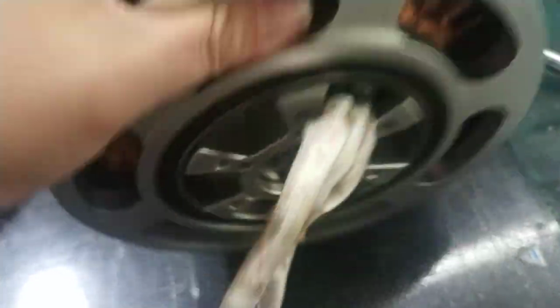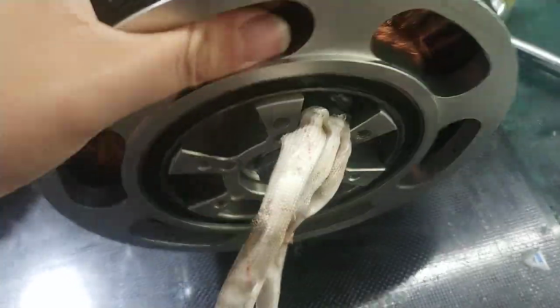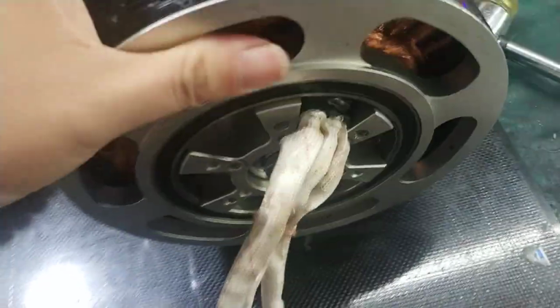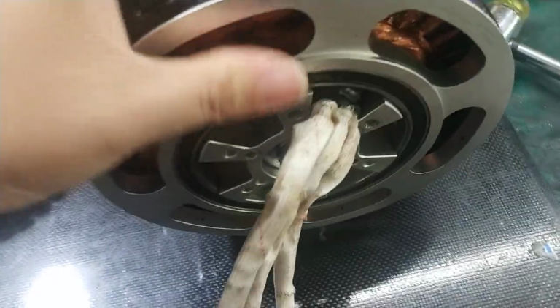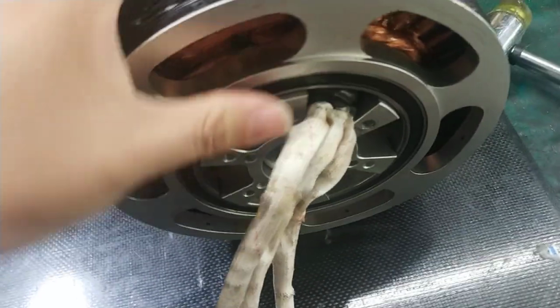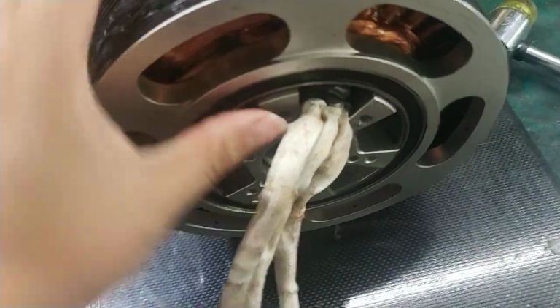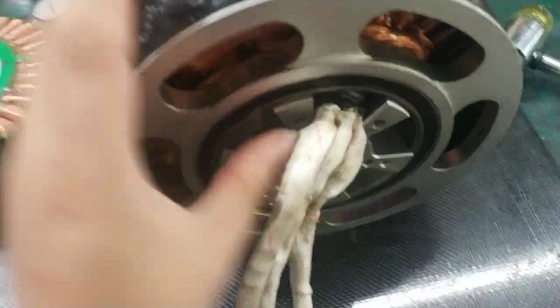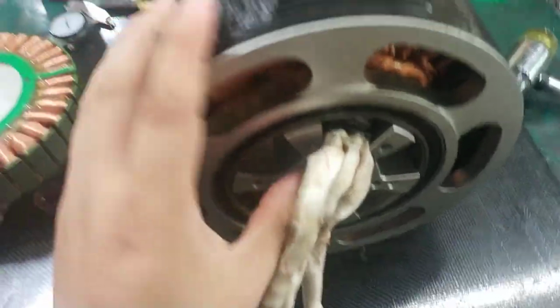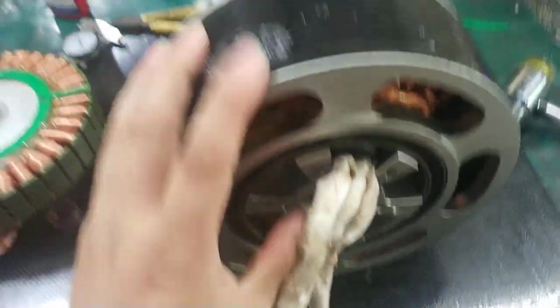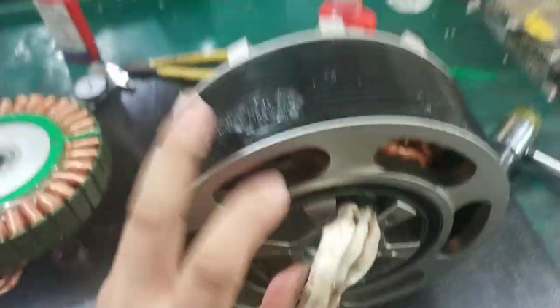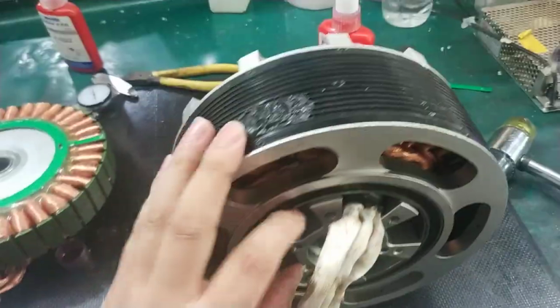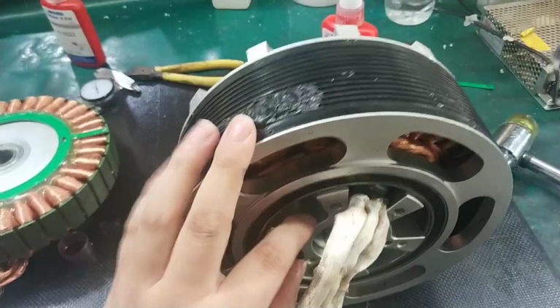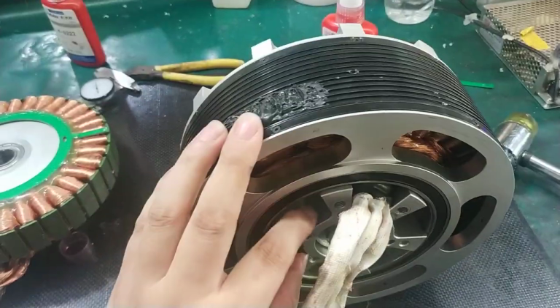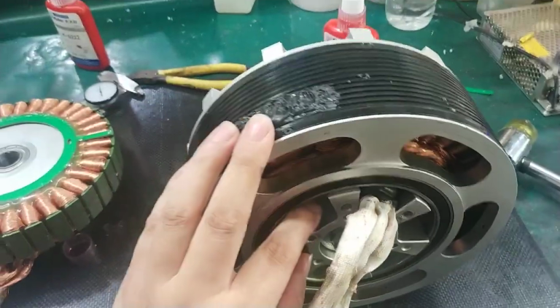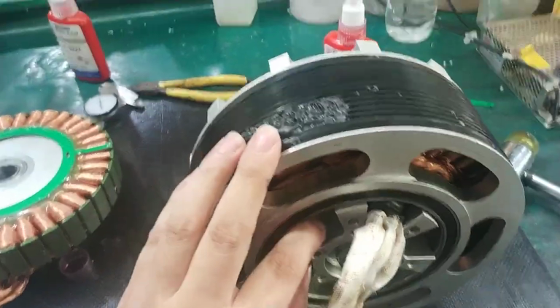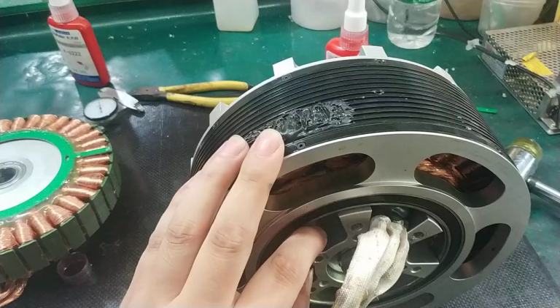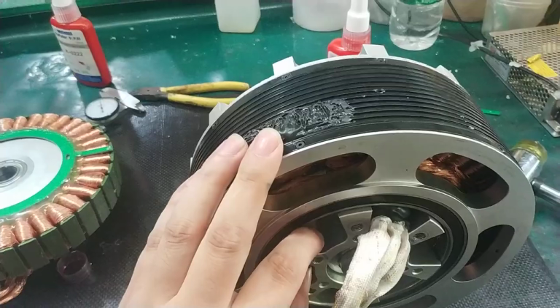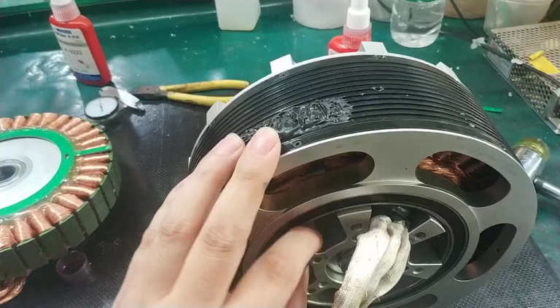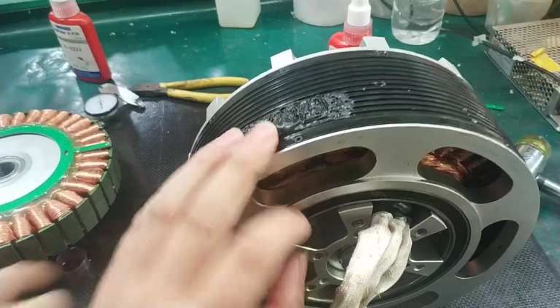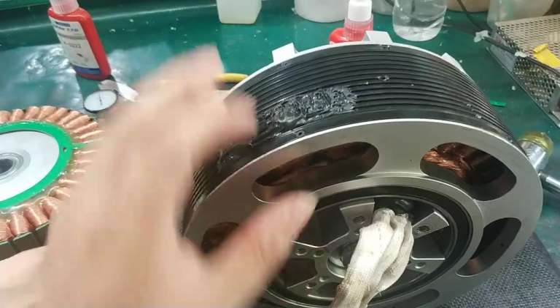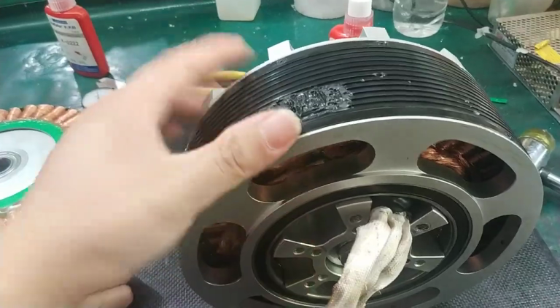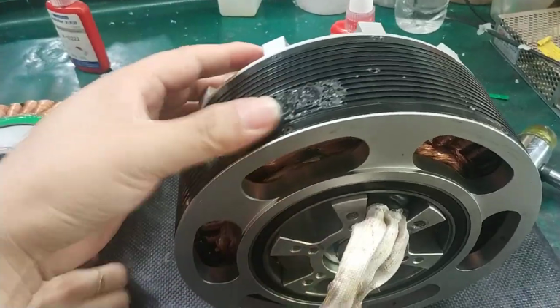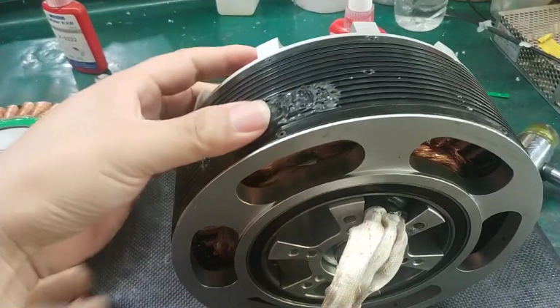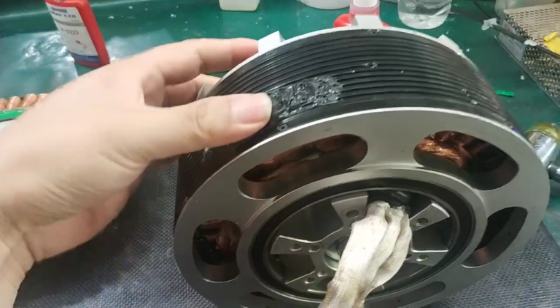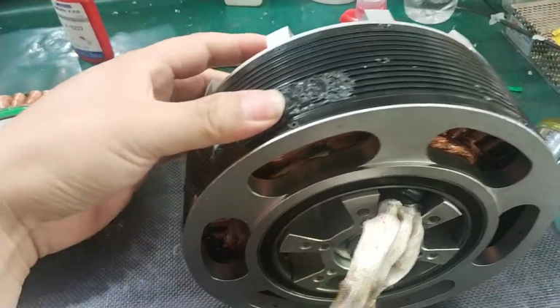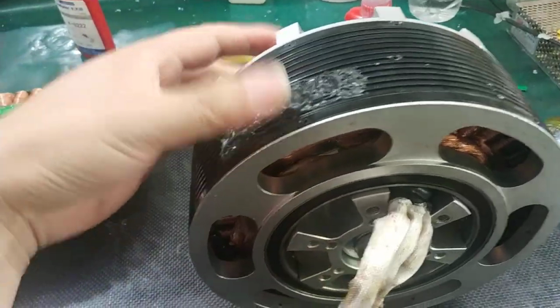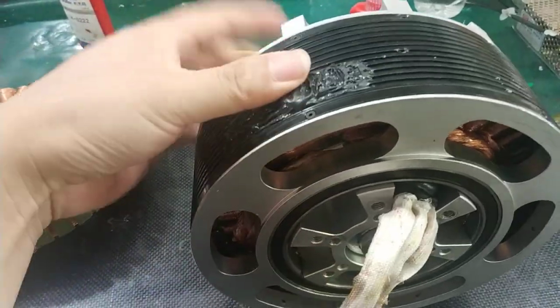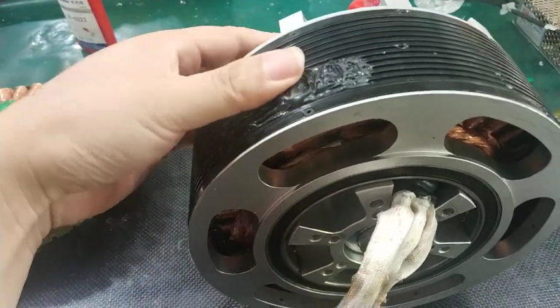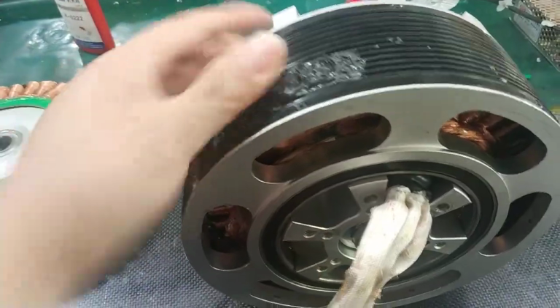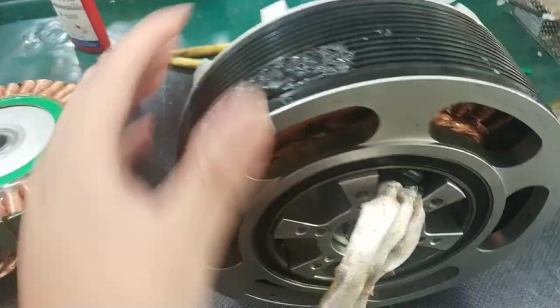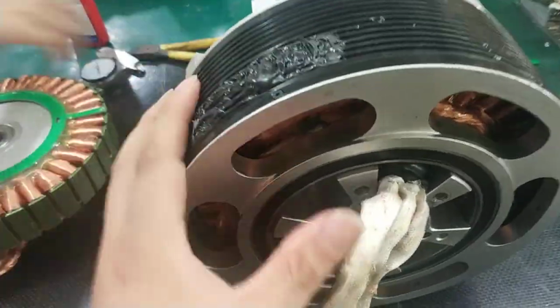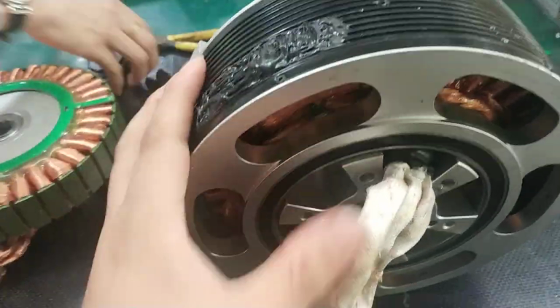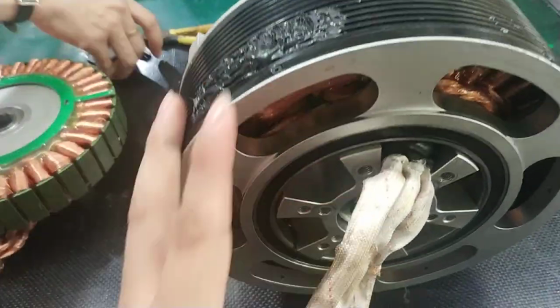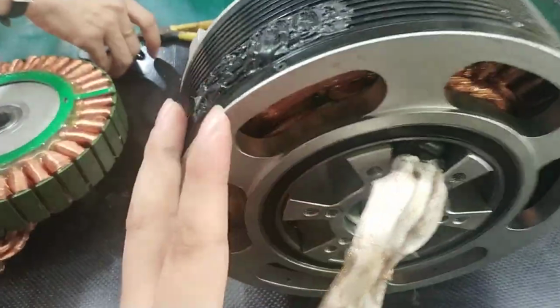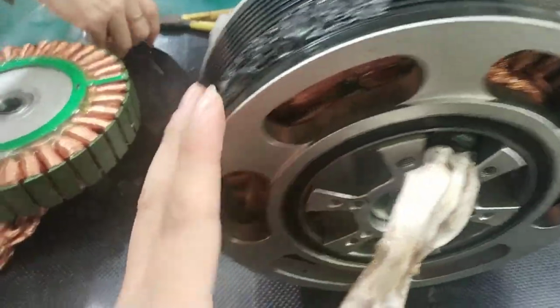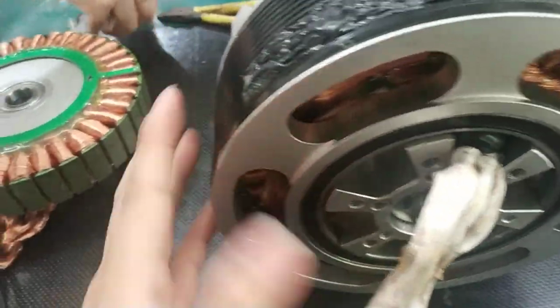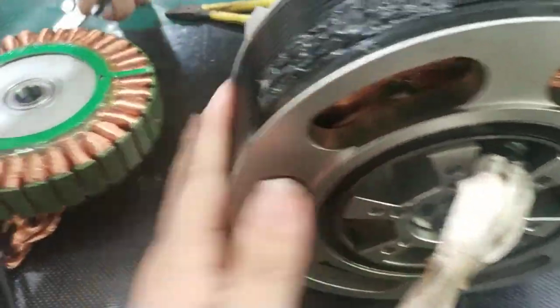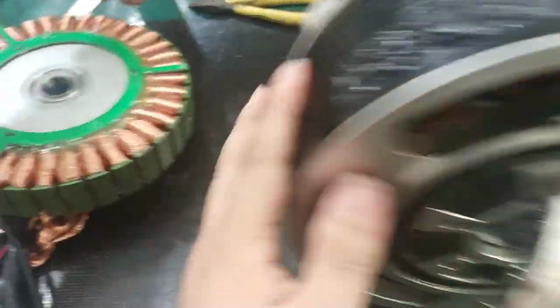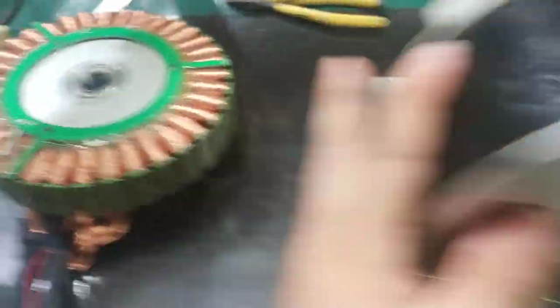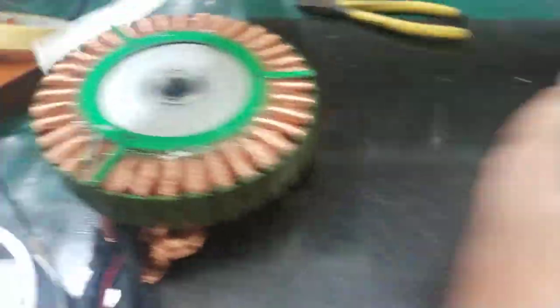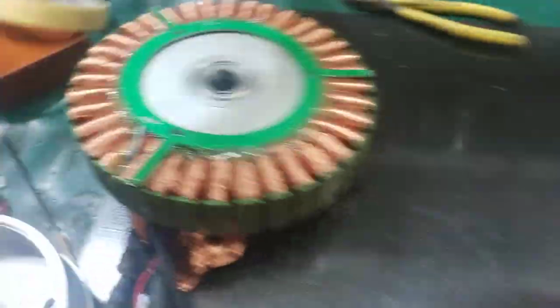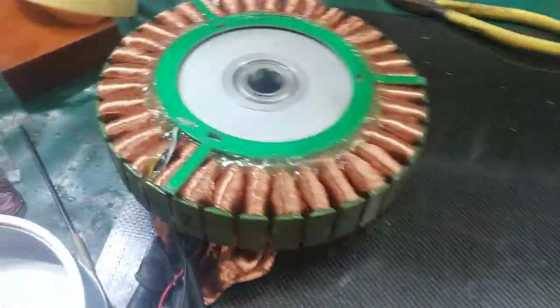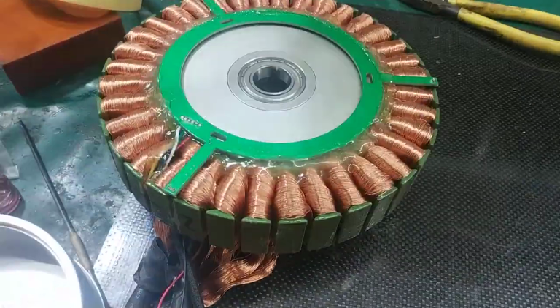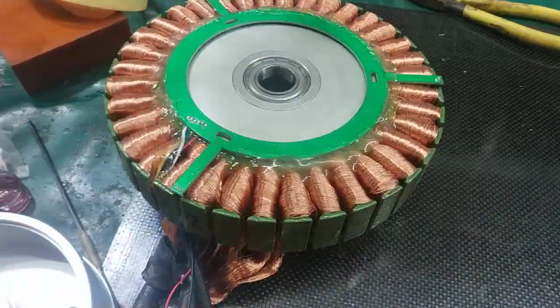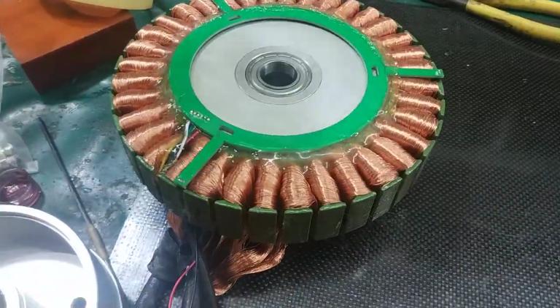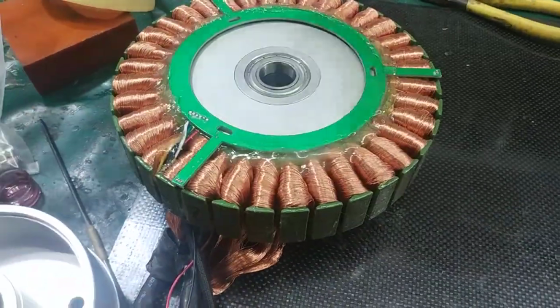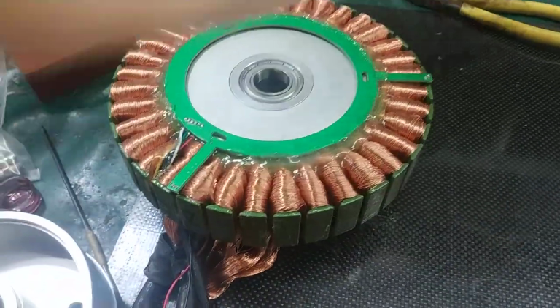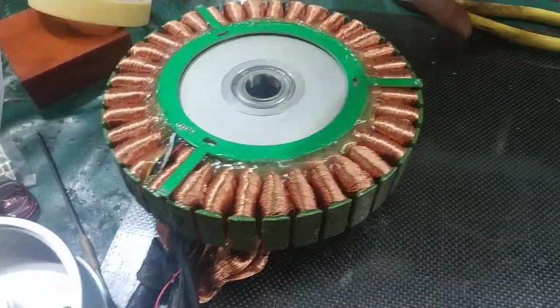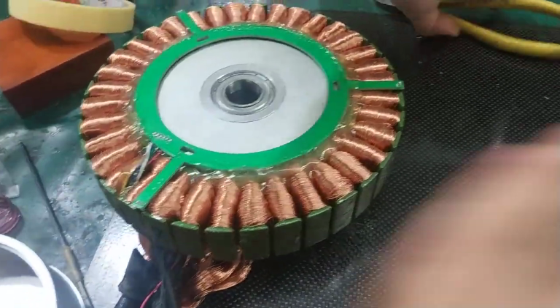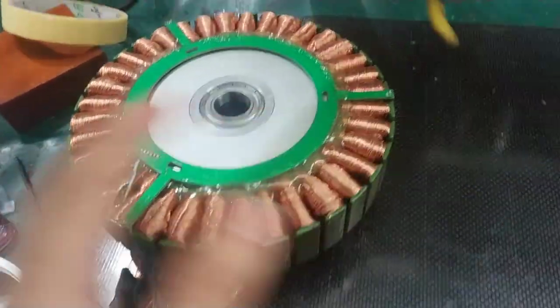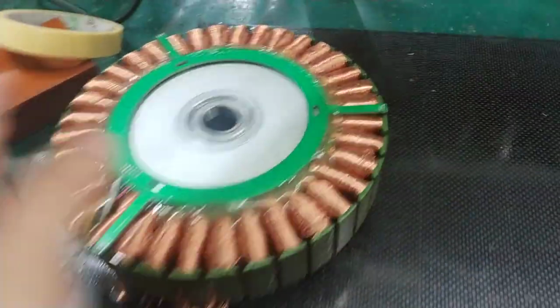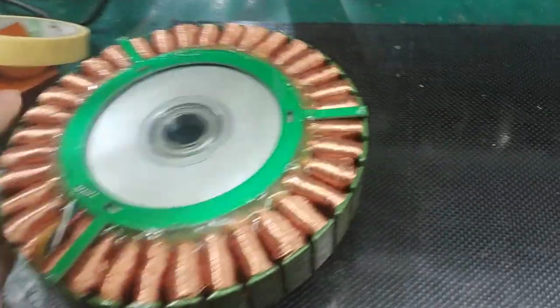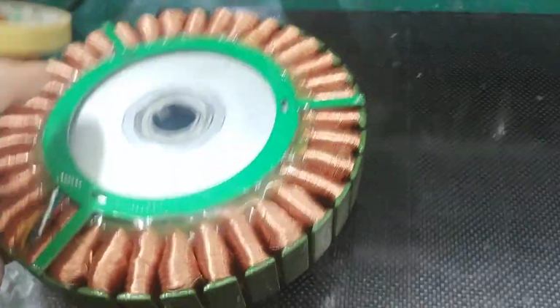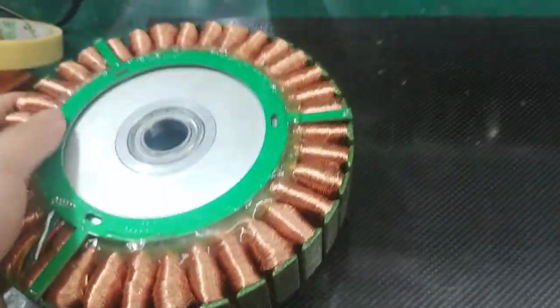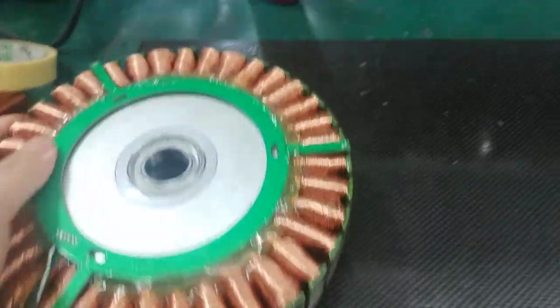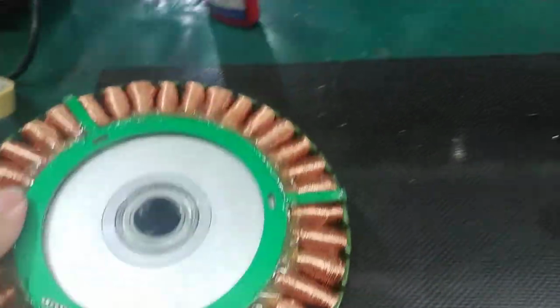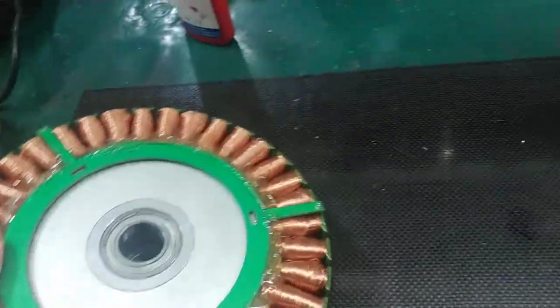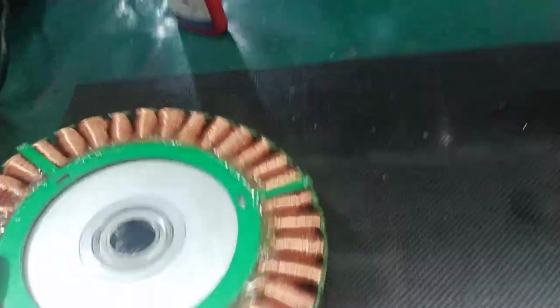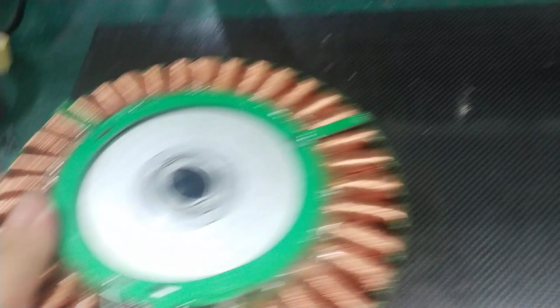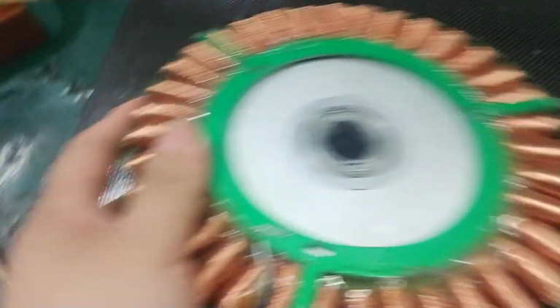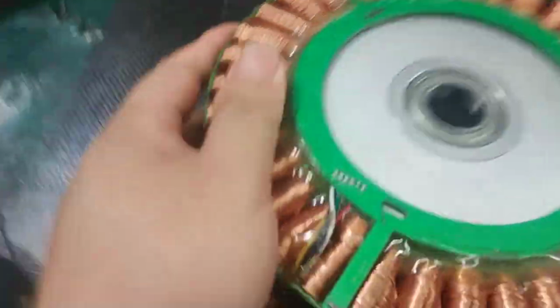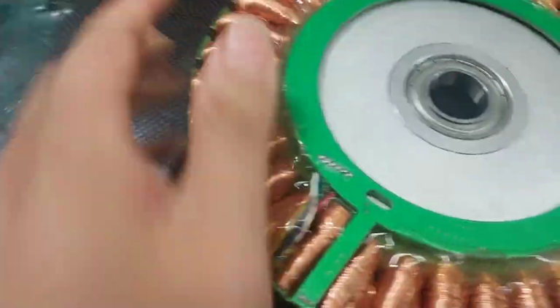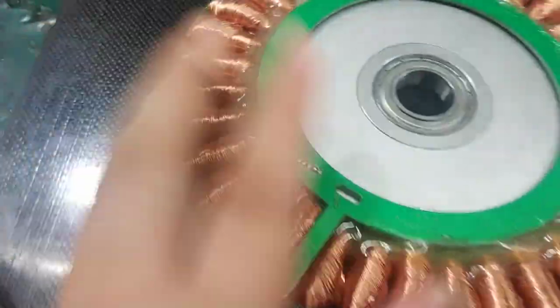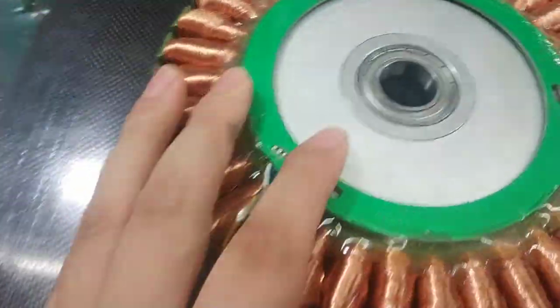Take the motor — the rotor and the stator out. Then you will see, you can see the stator.